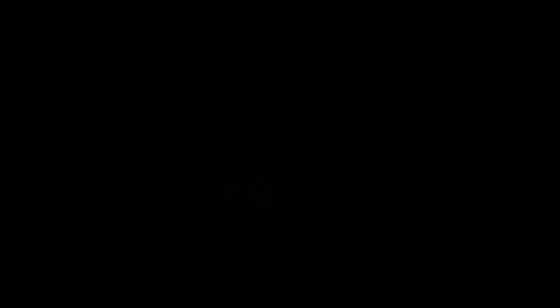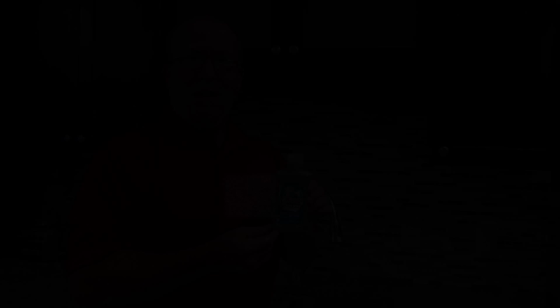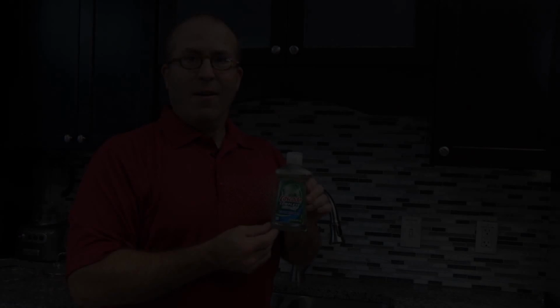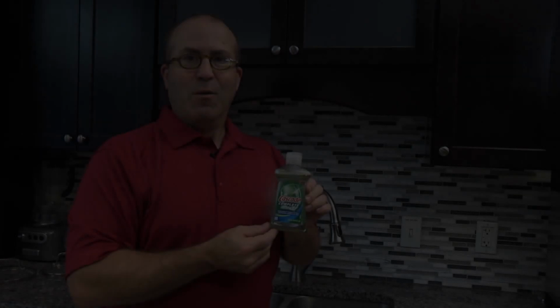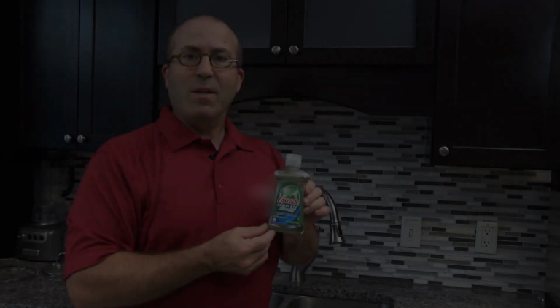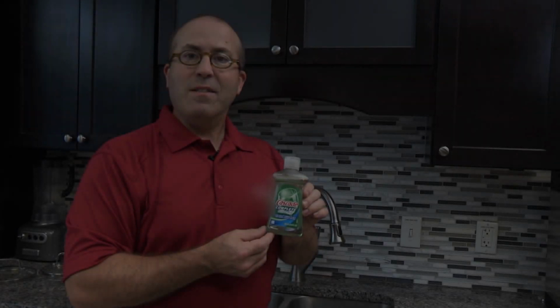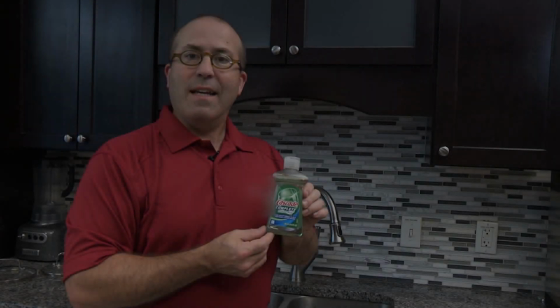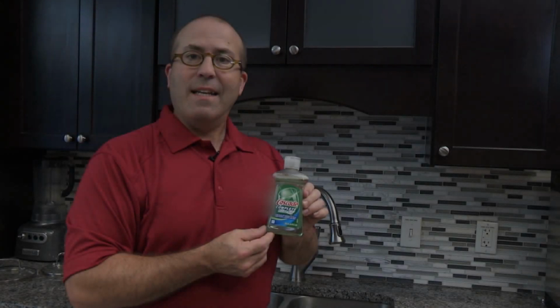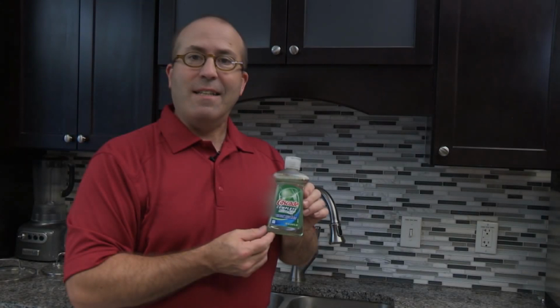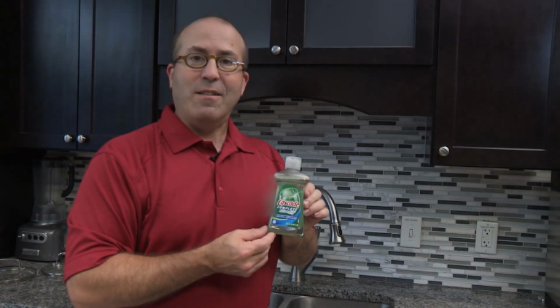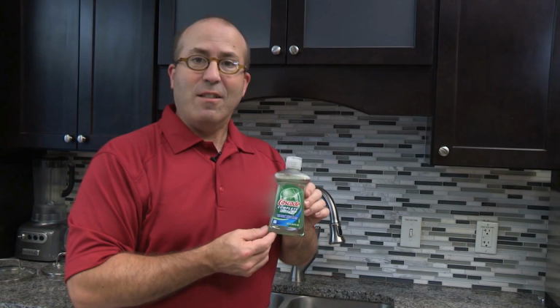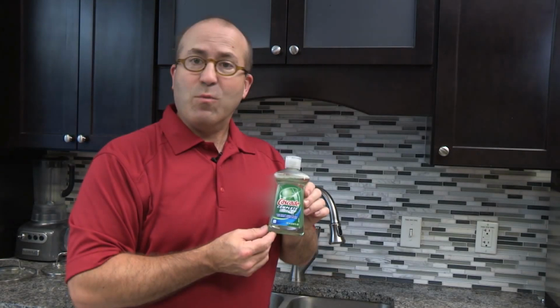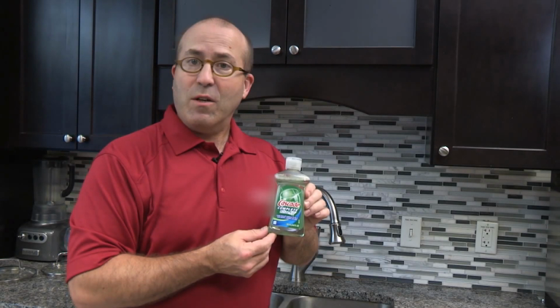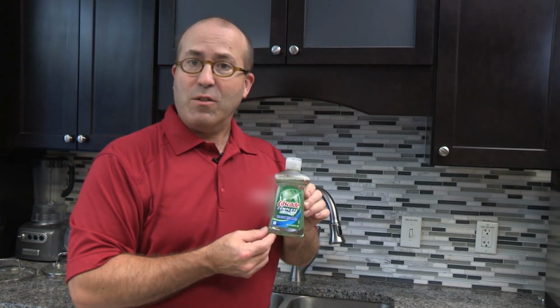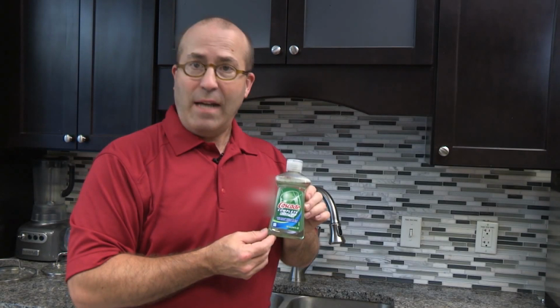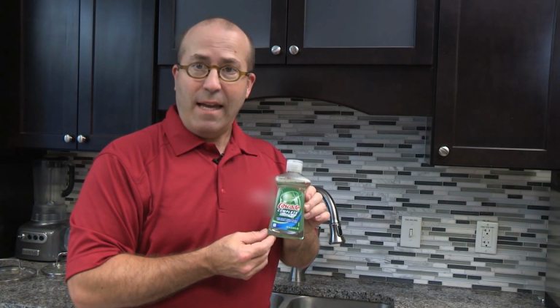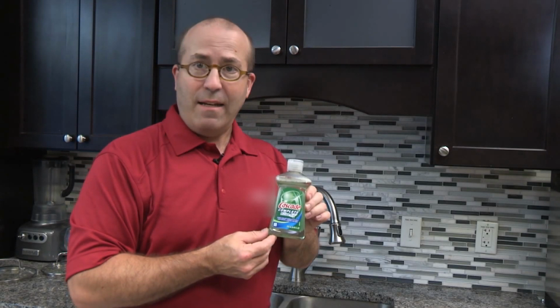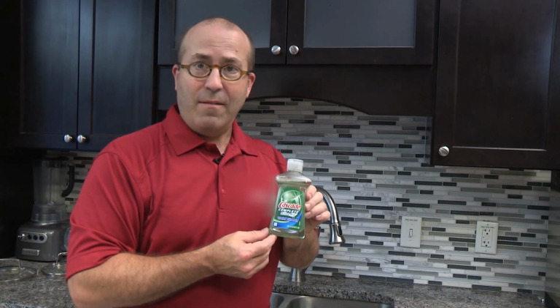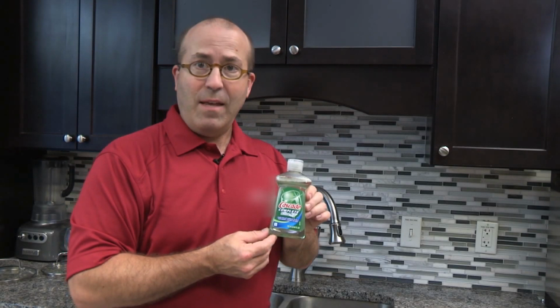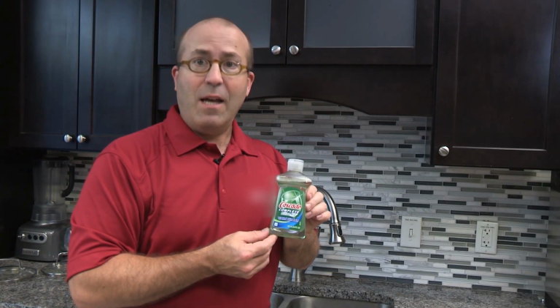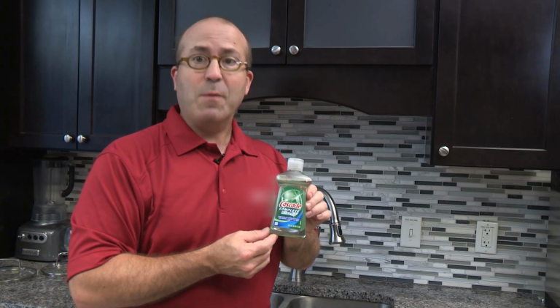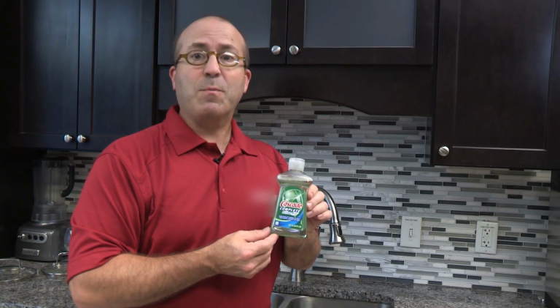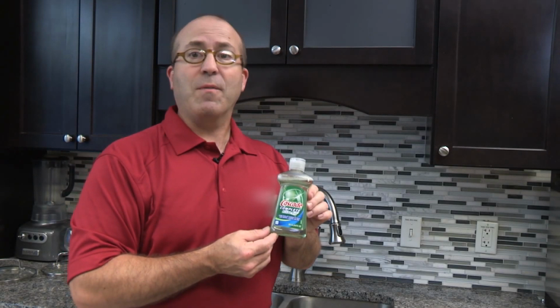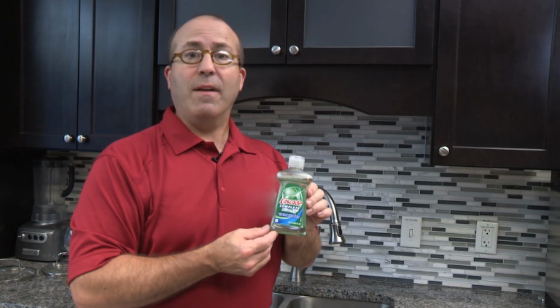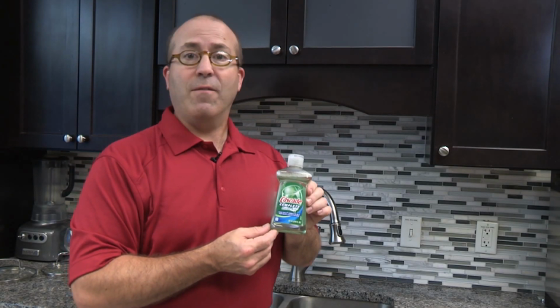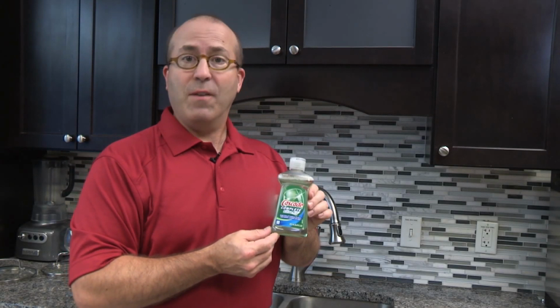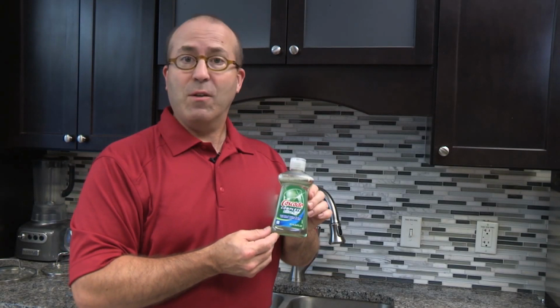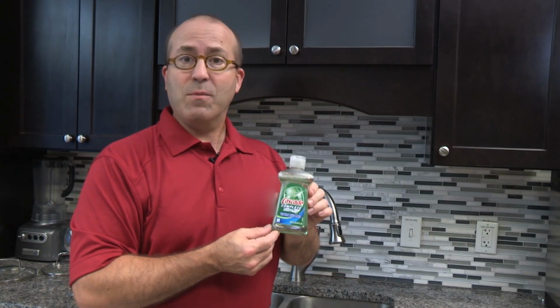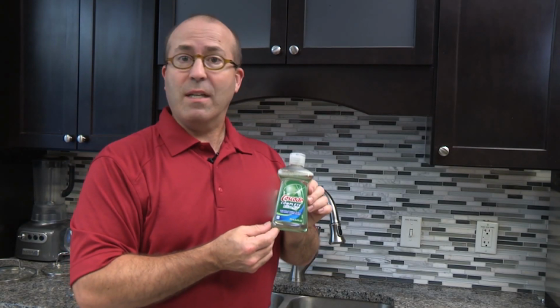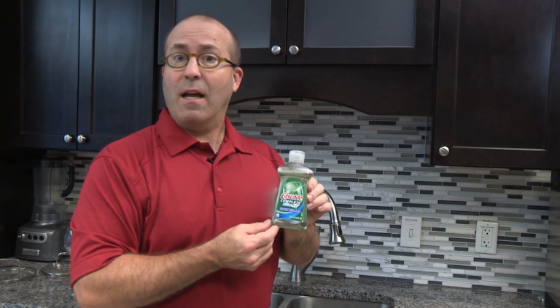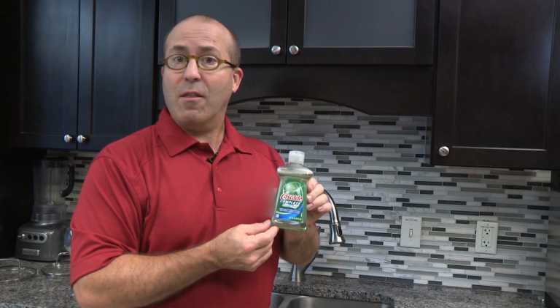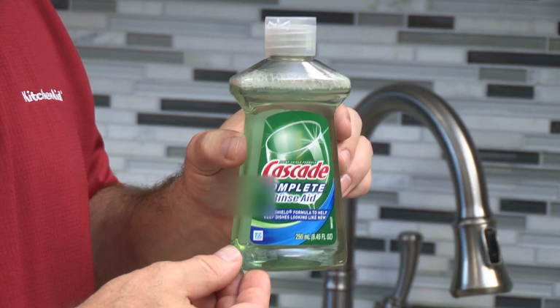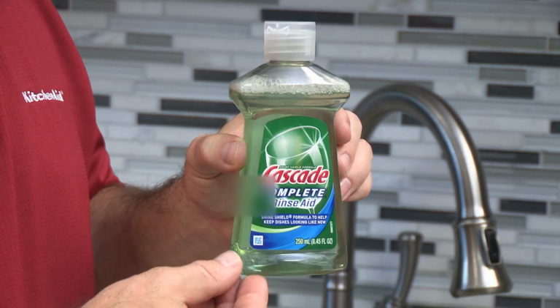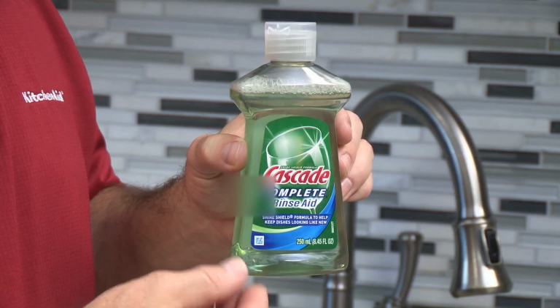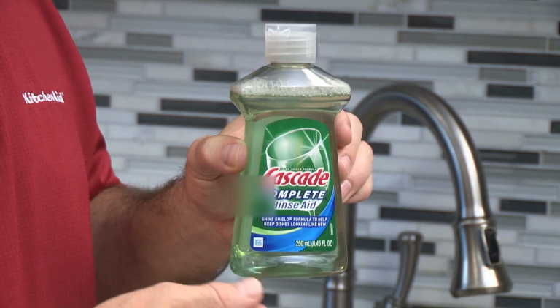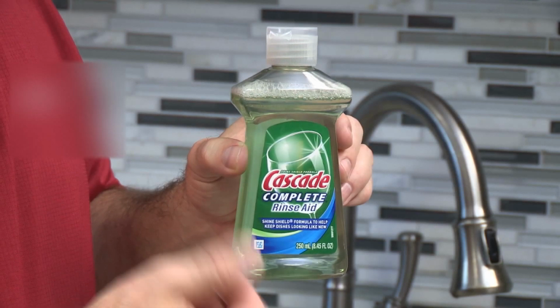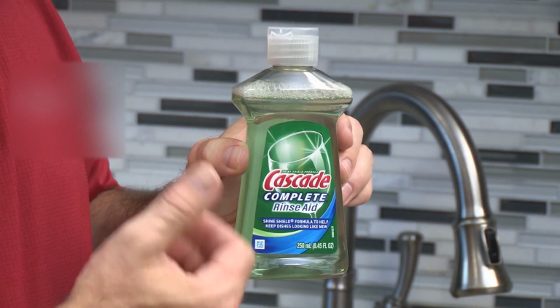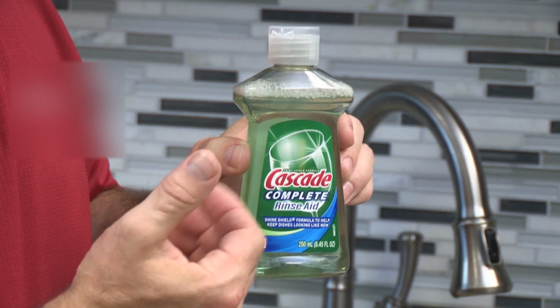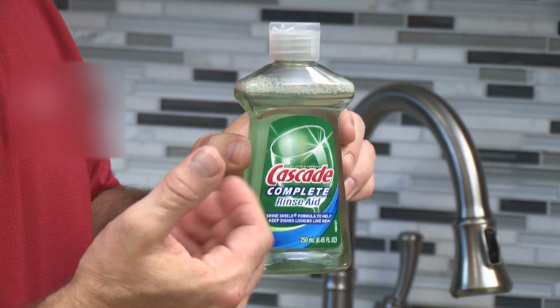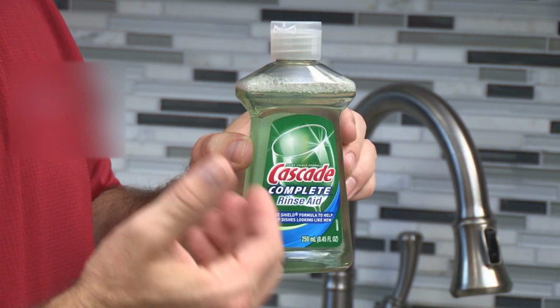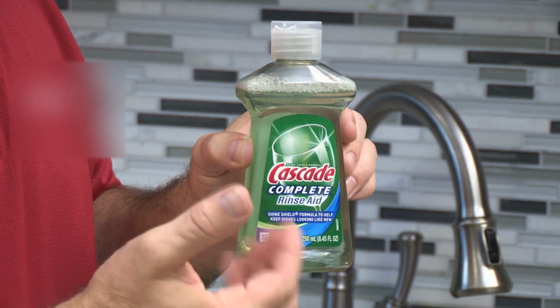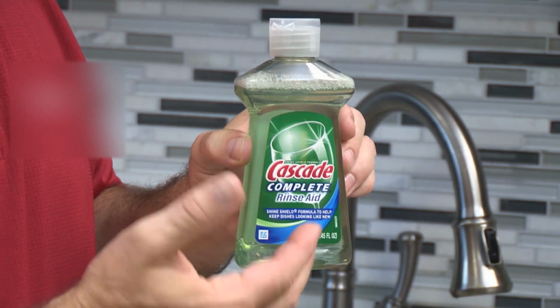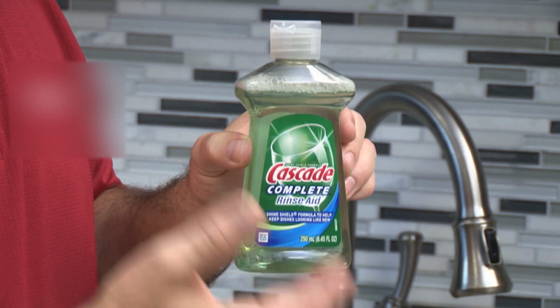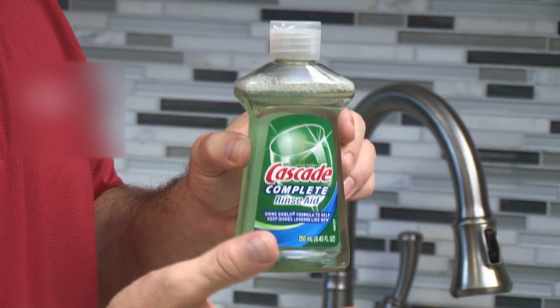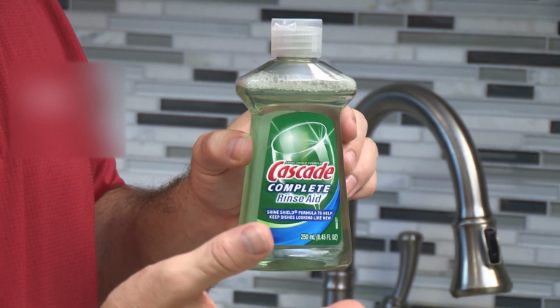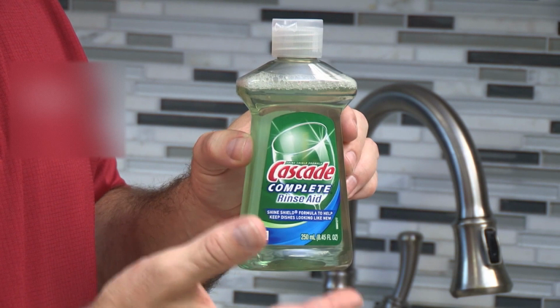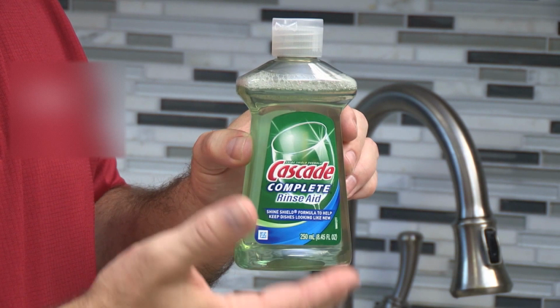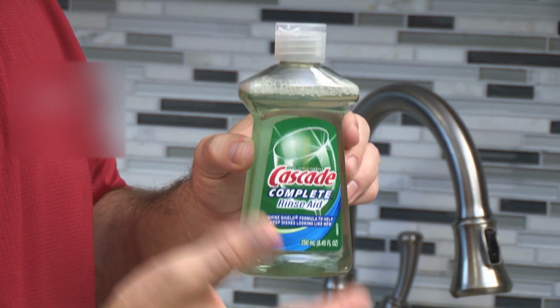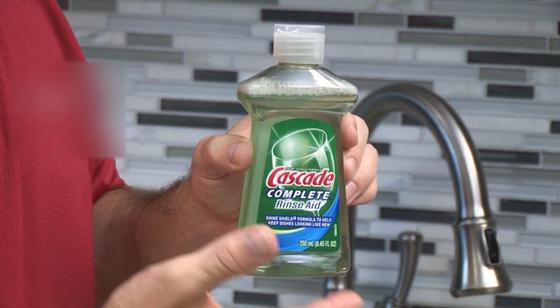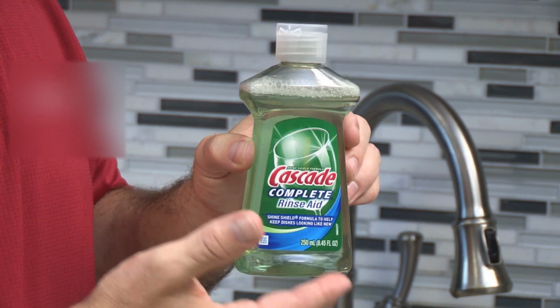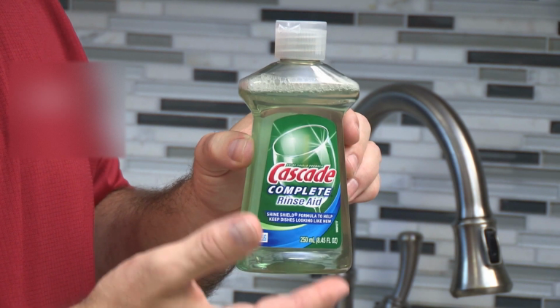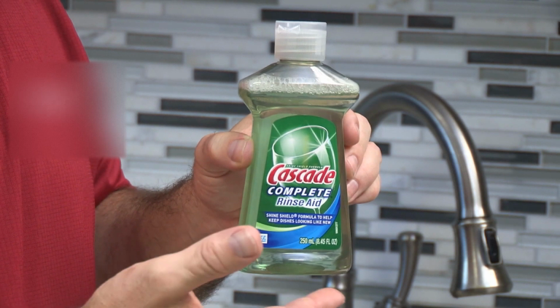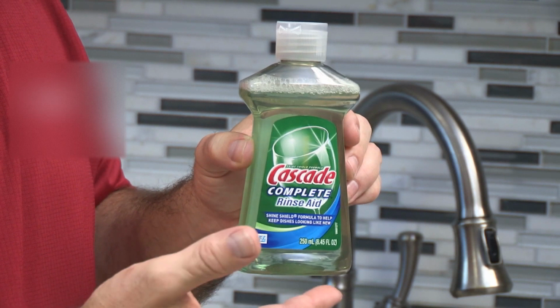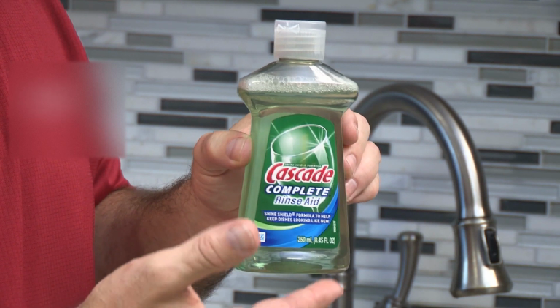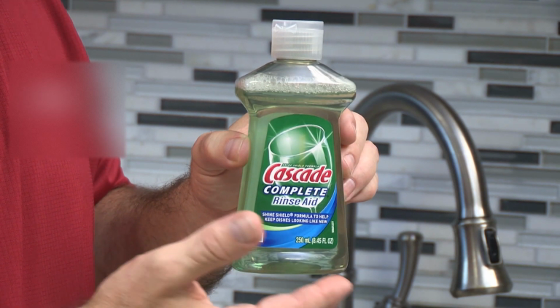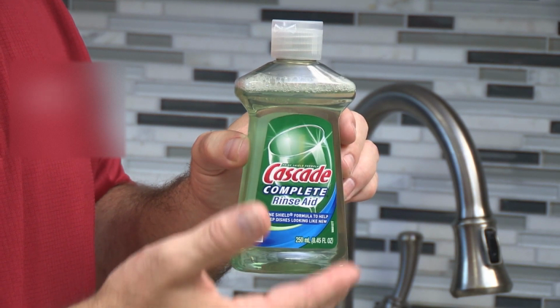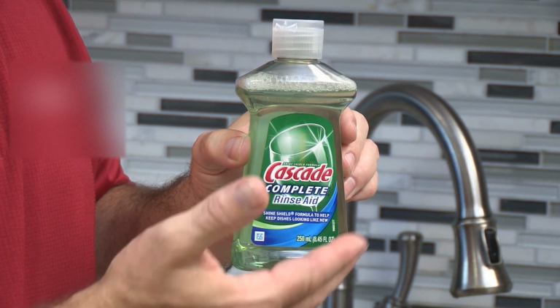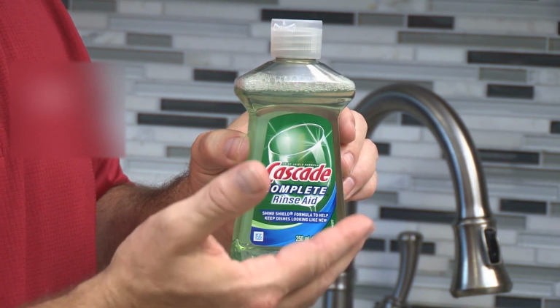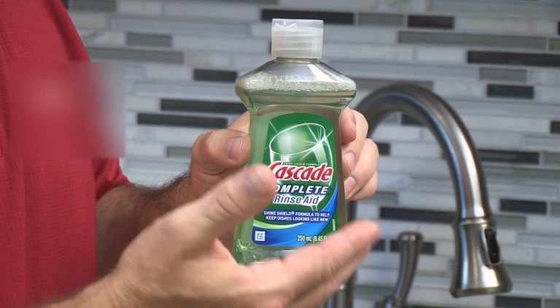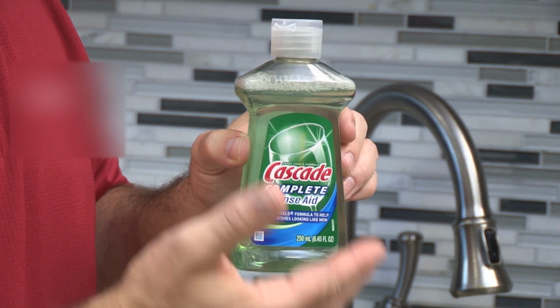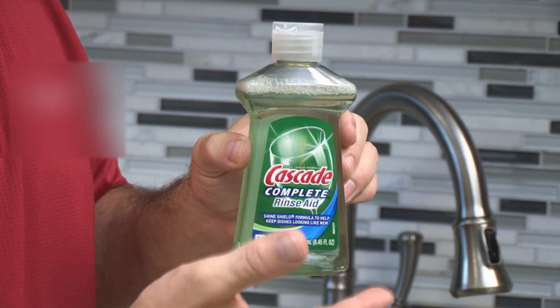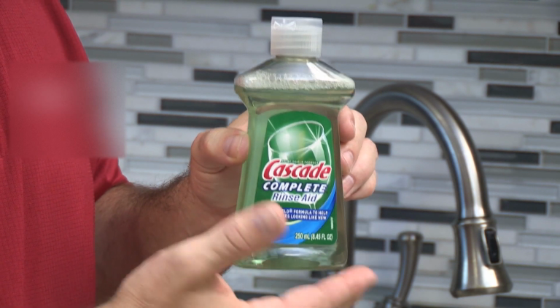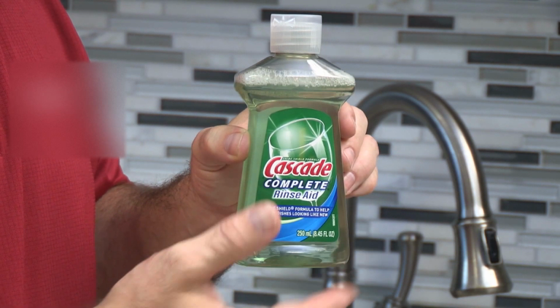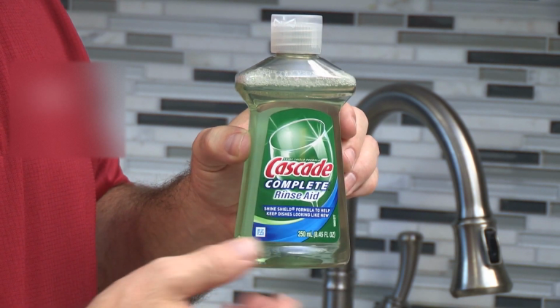Rinse-Aid is a dishwasher additive that helps prevent films and other residues from leaving streaks on your dishes during the dishwashing cycle.